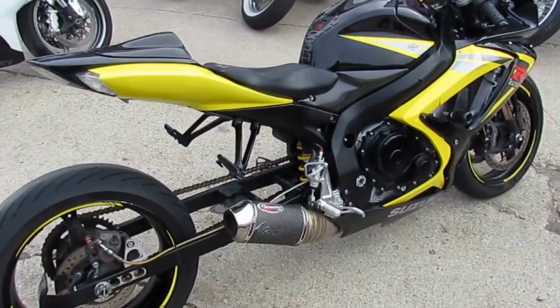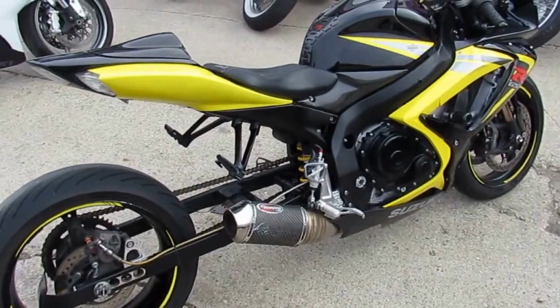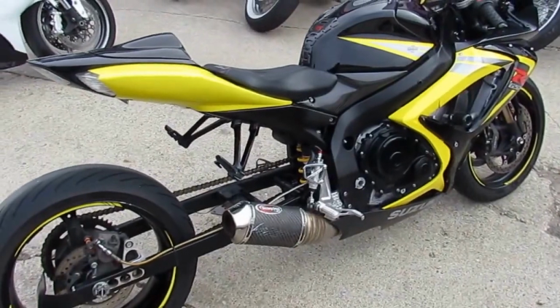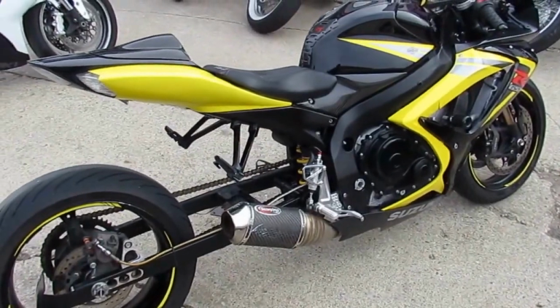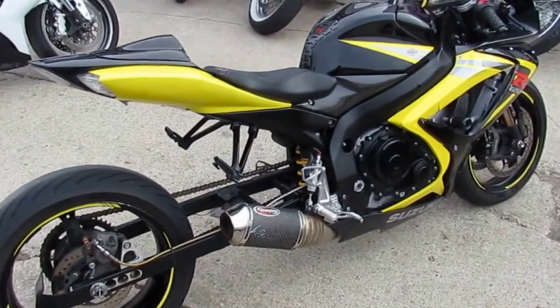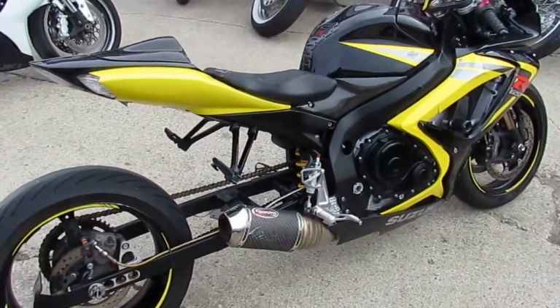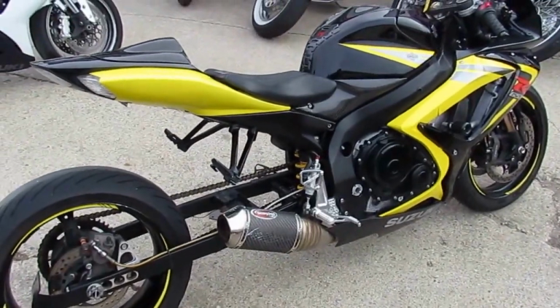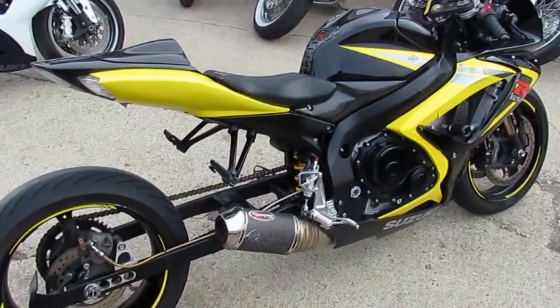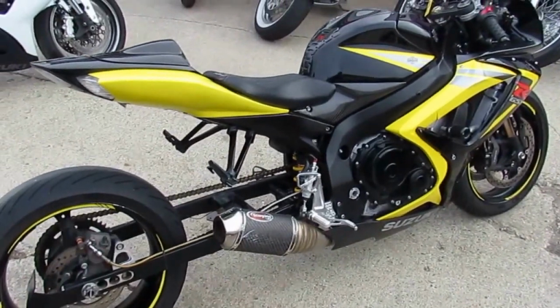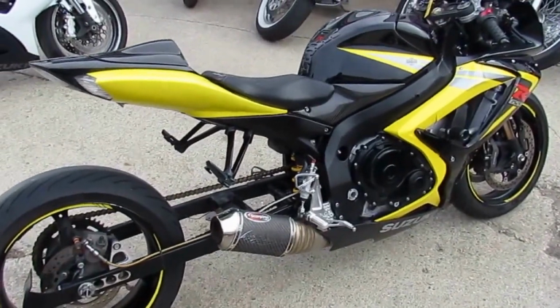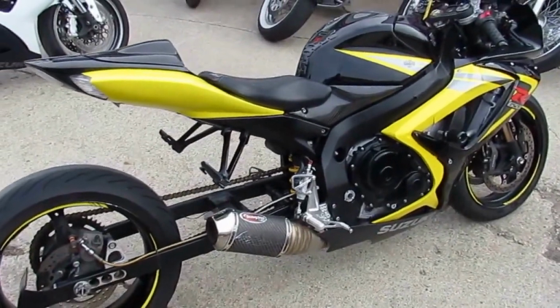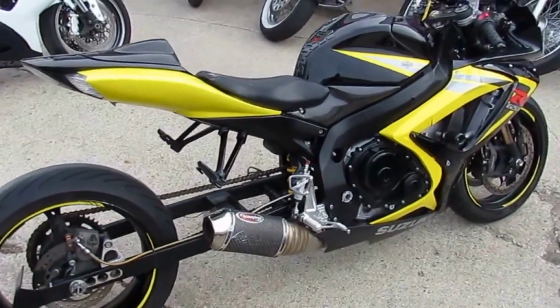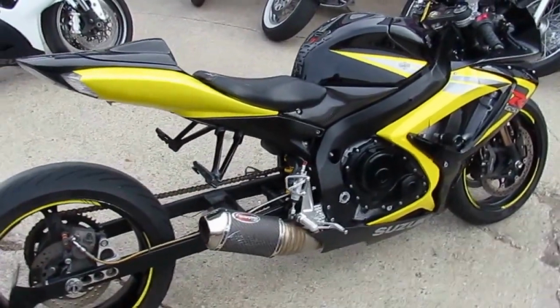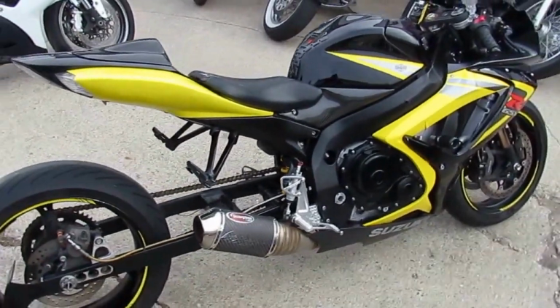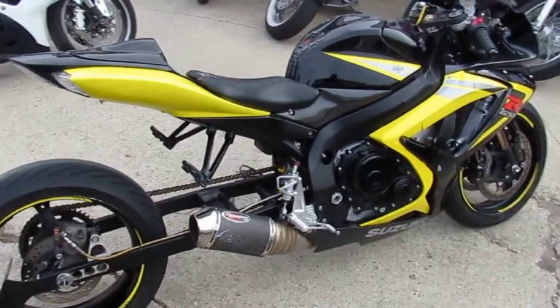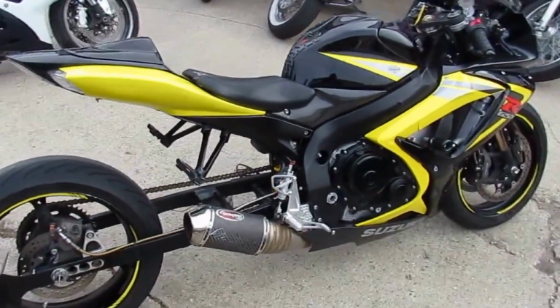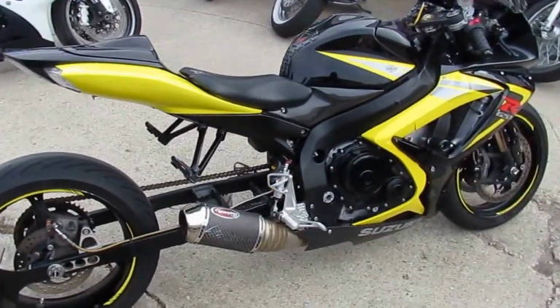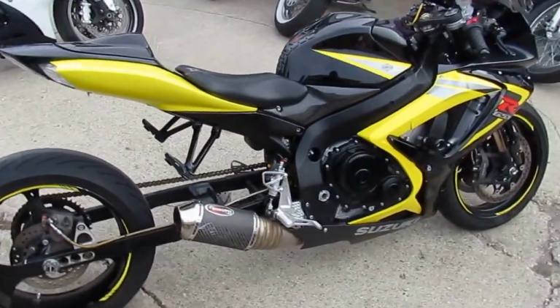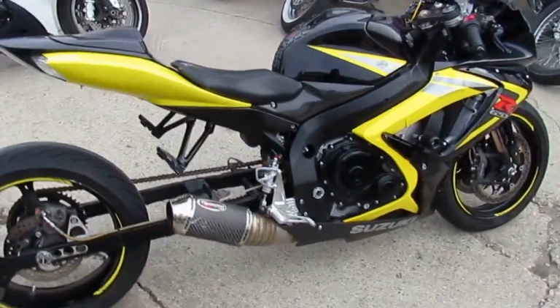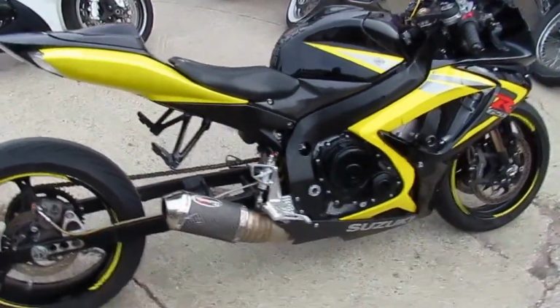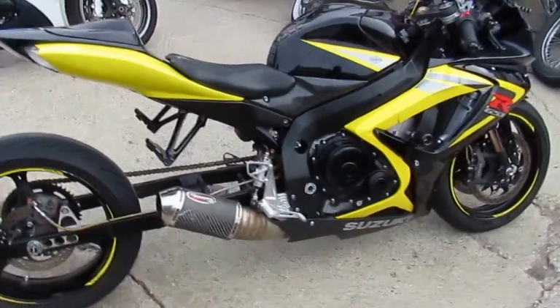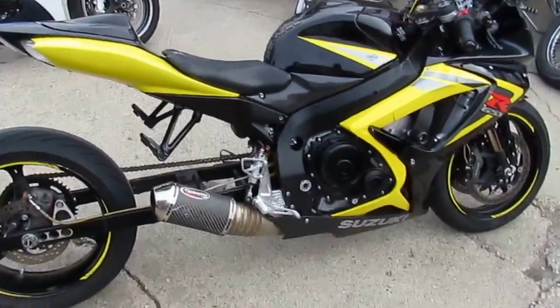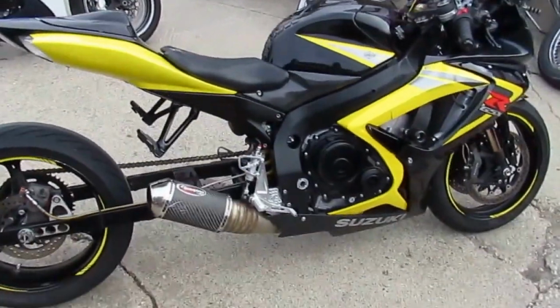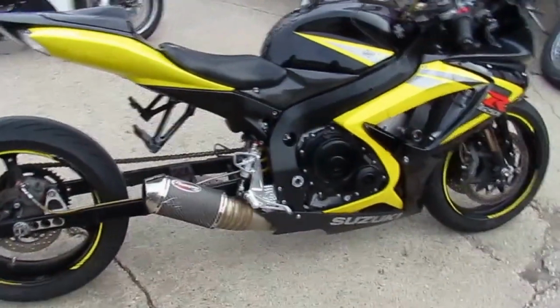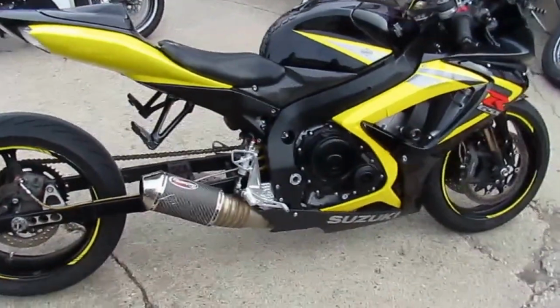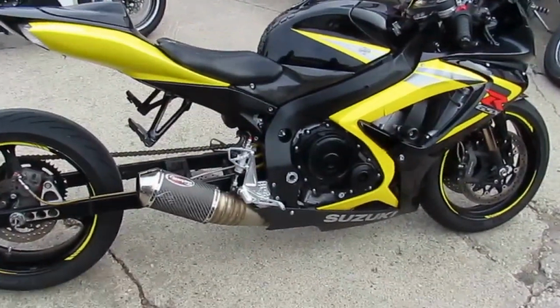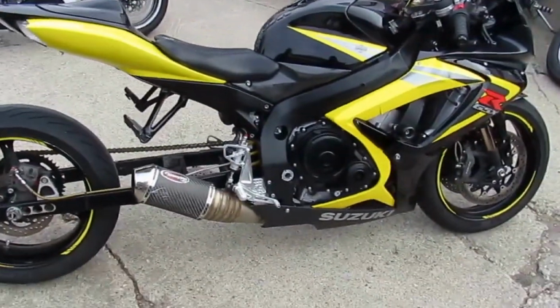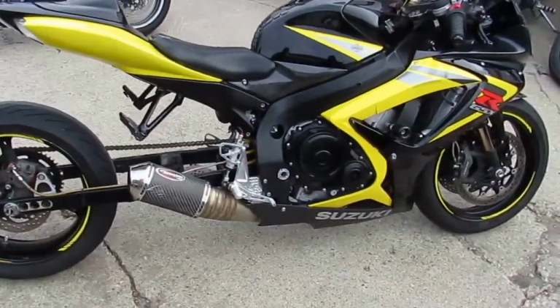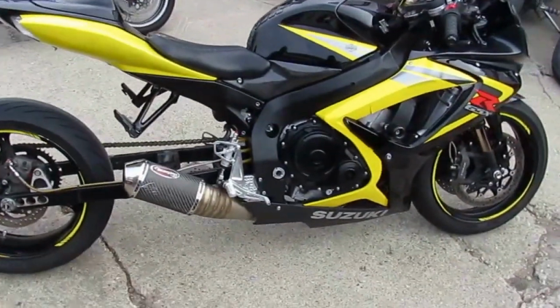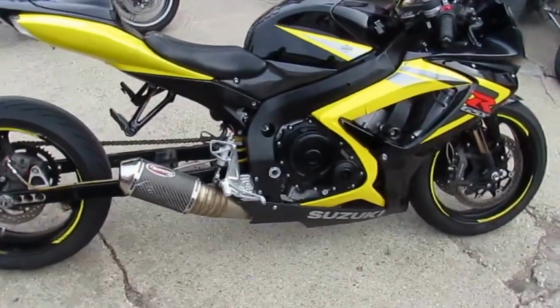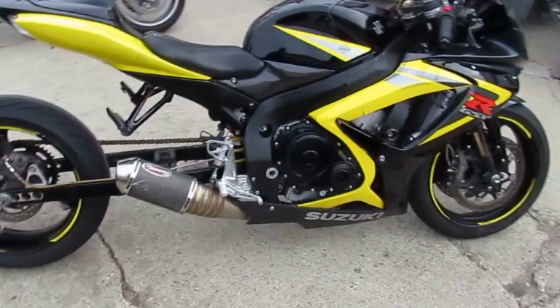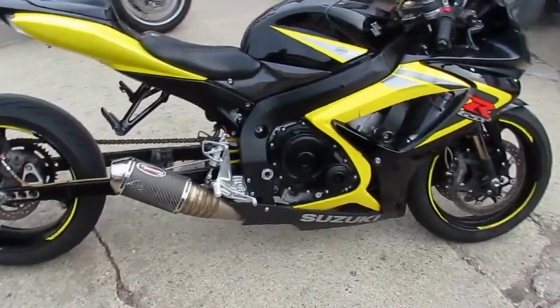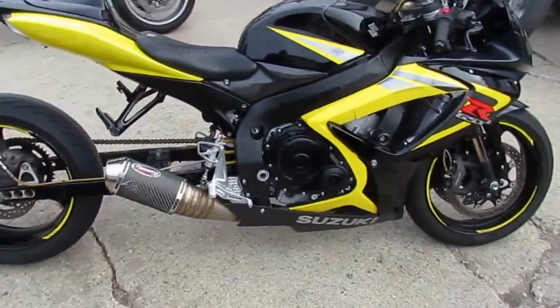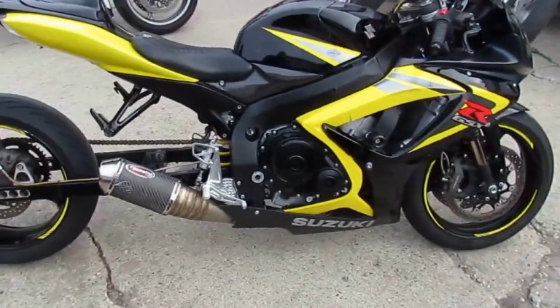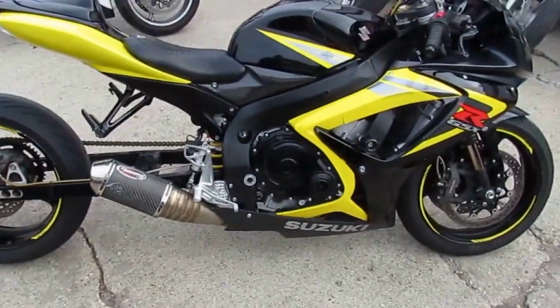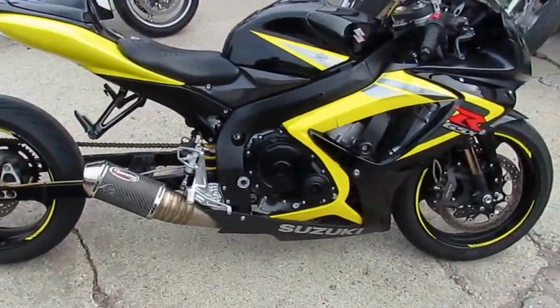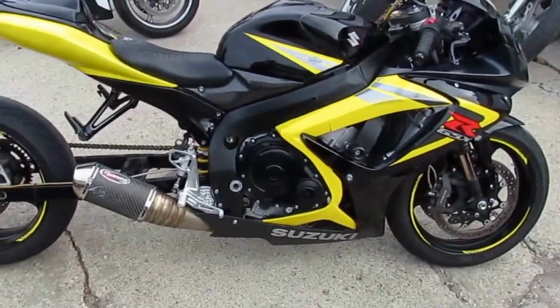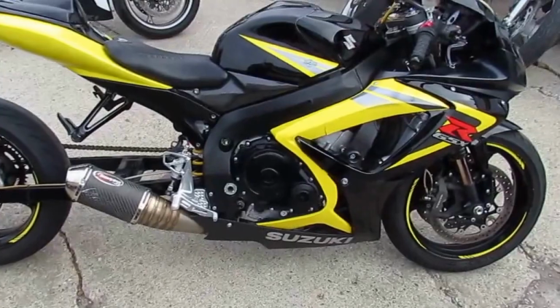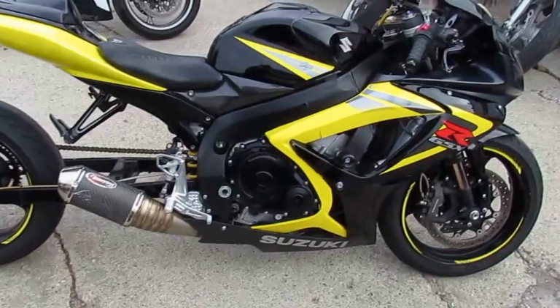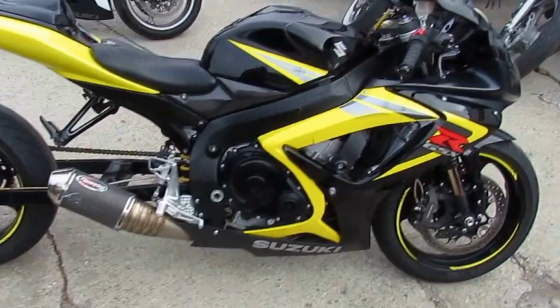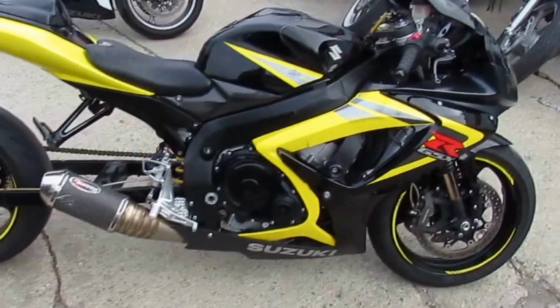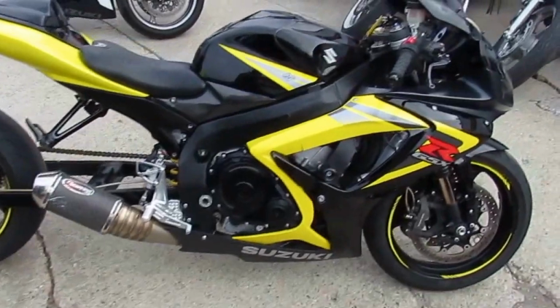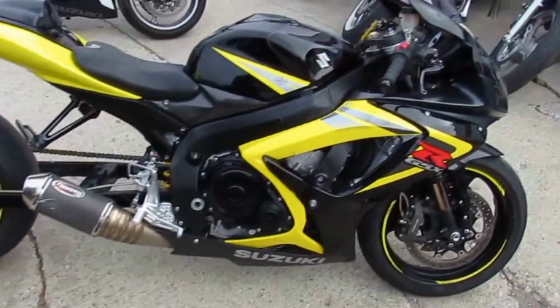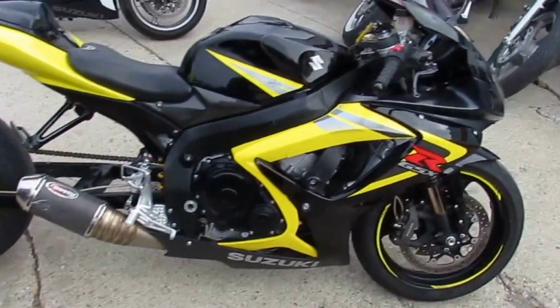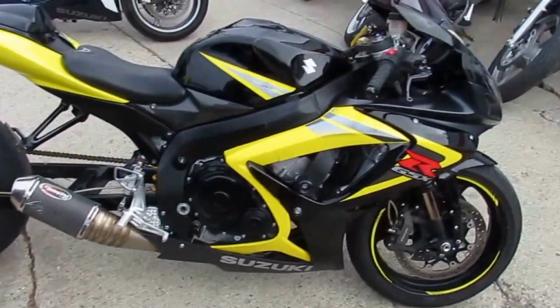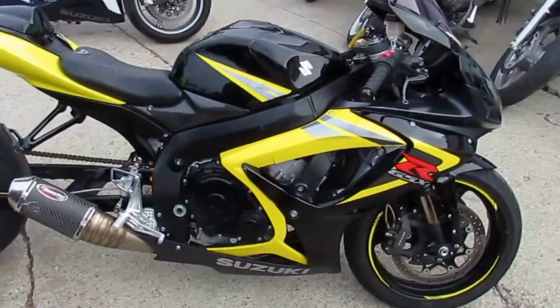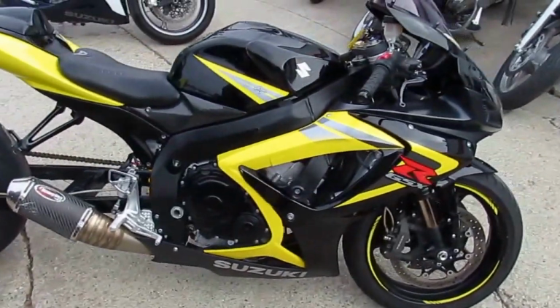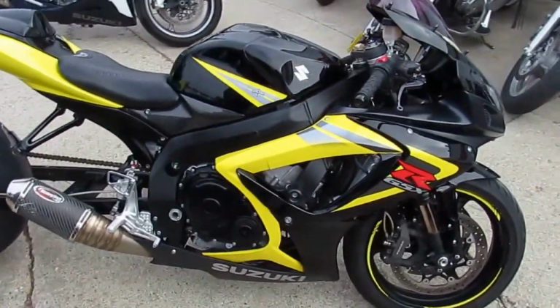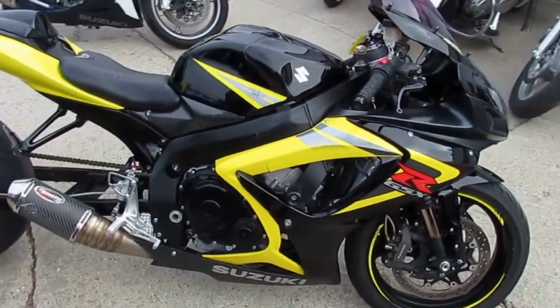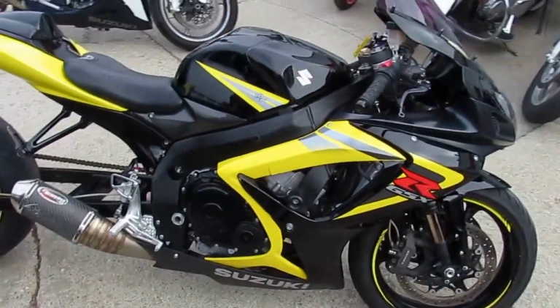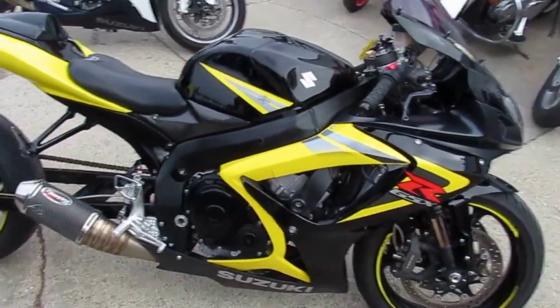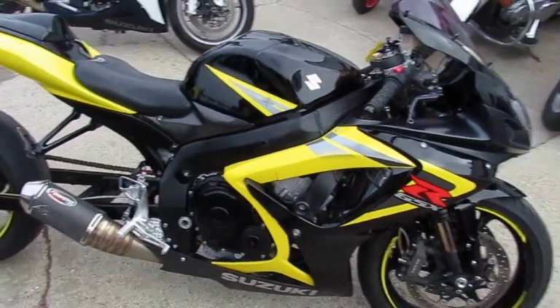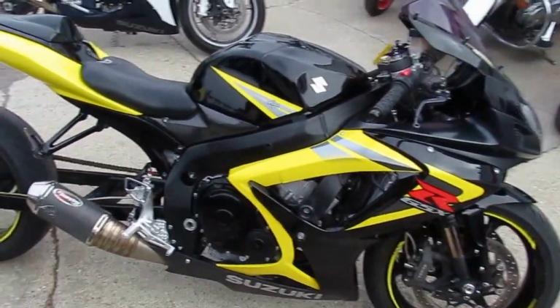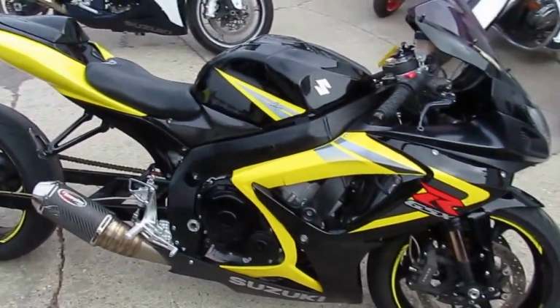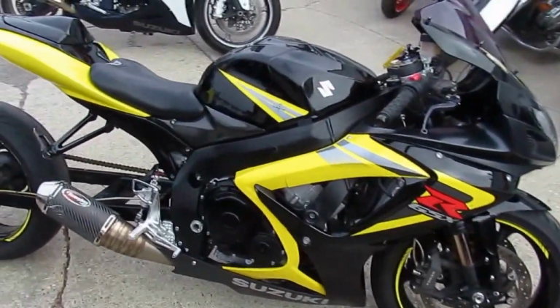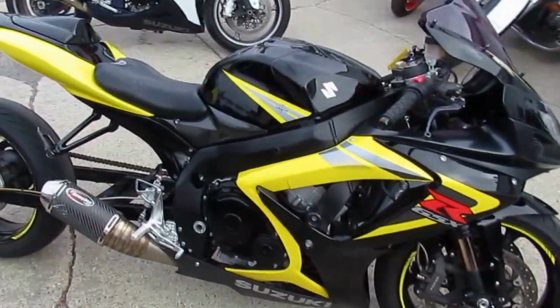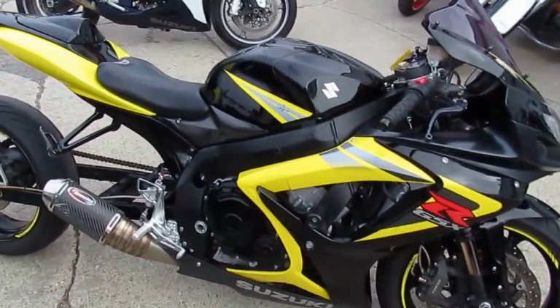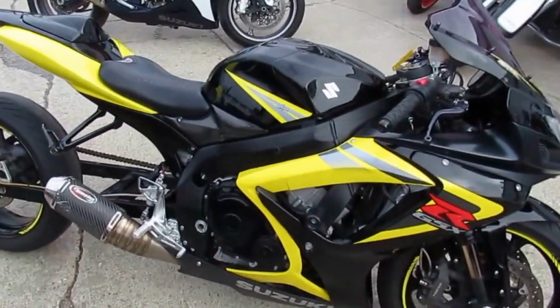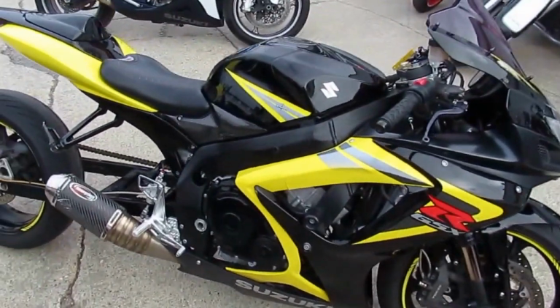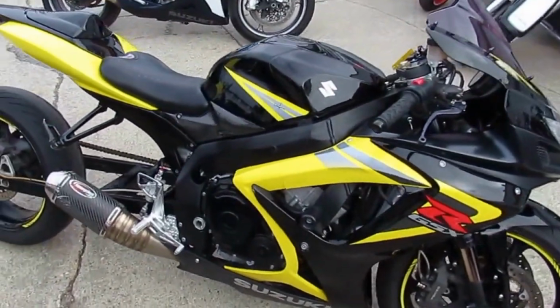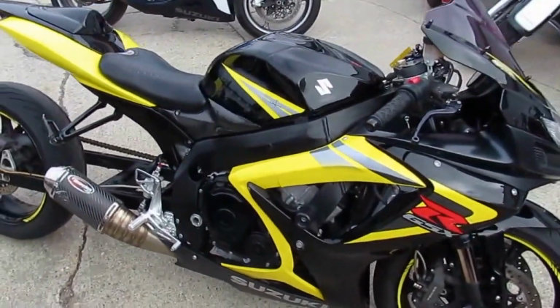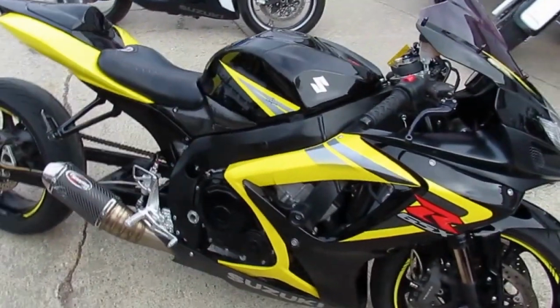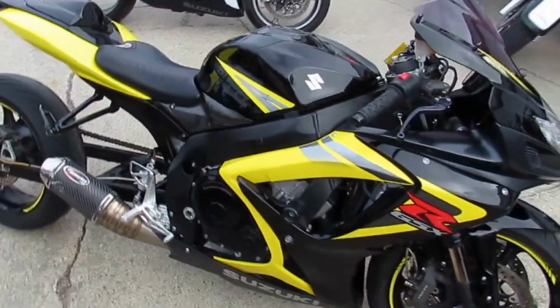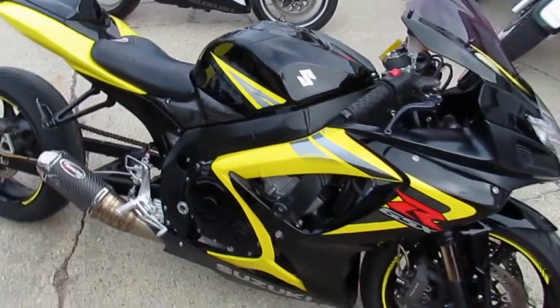Hey guys, it's ApprovalPowersports.com here. Today we've got a used Suzuki GSXR 750 for sale, only $49.99.